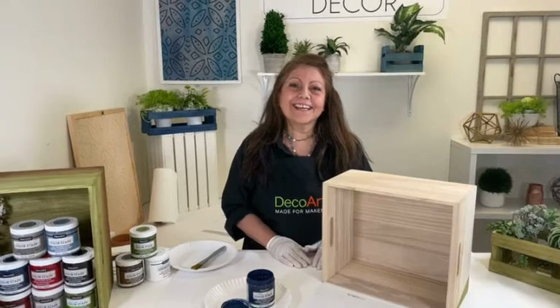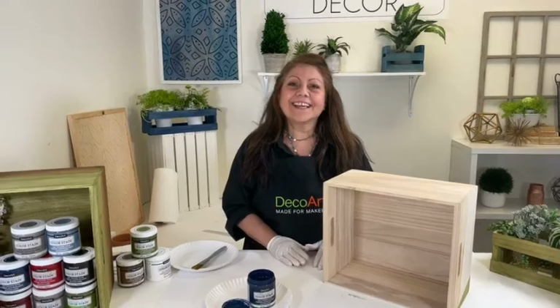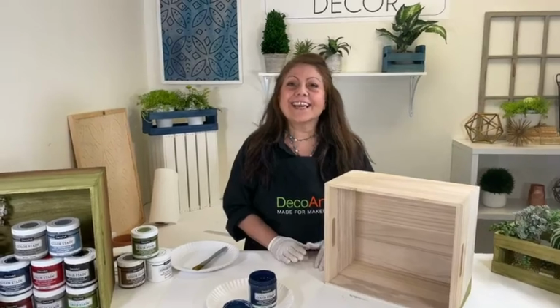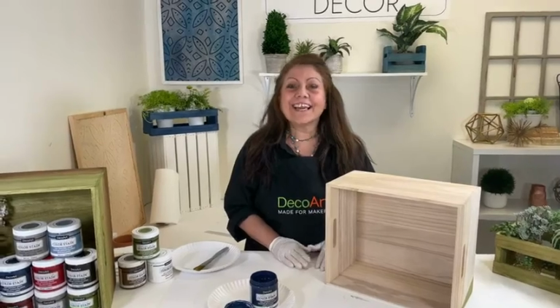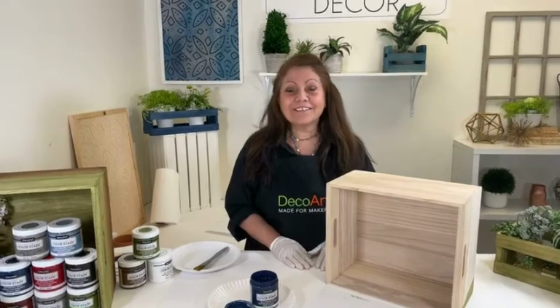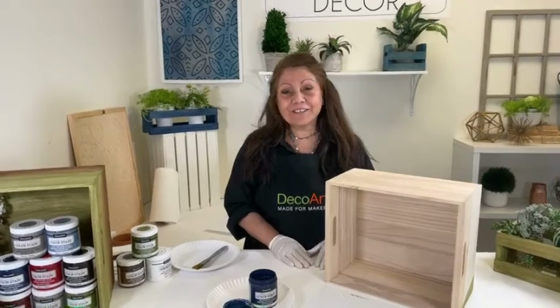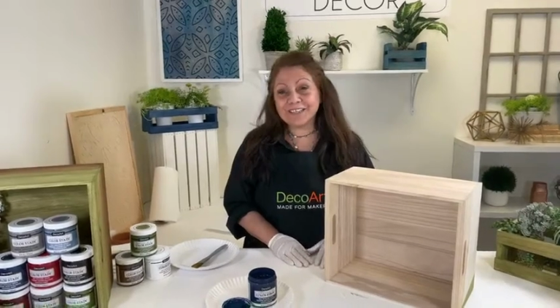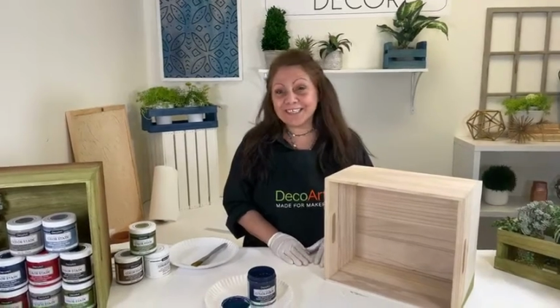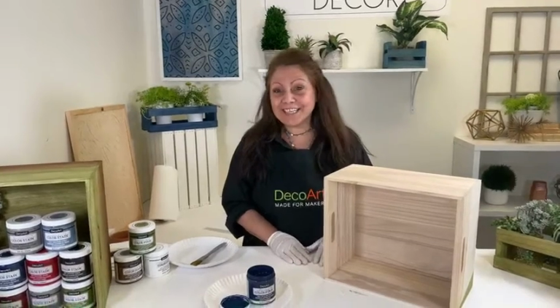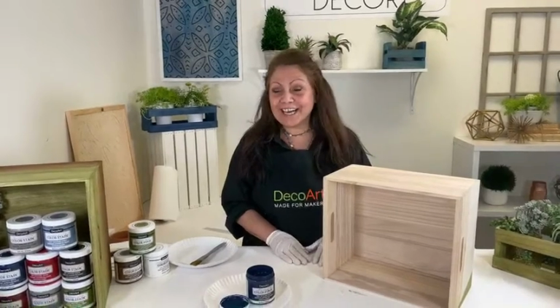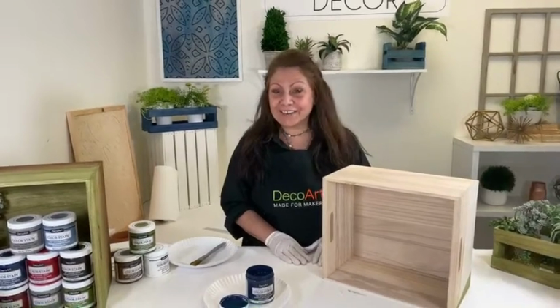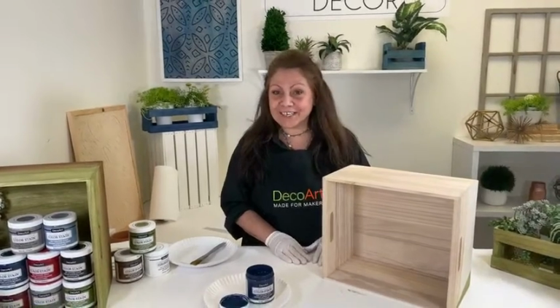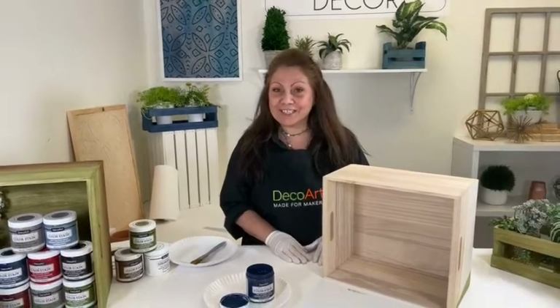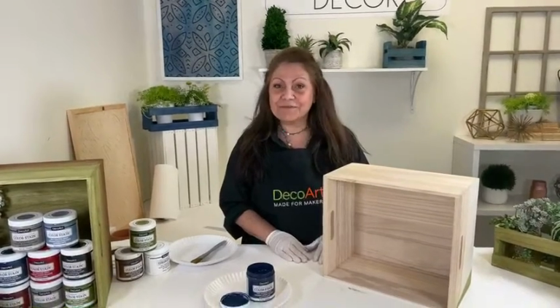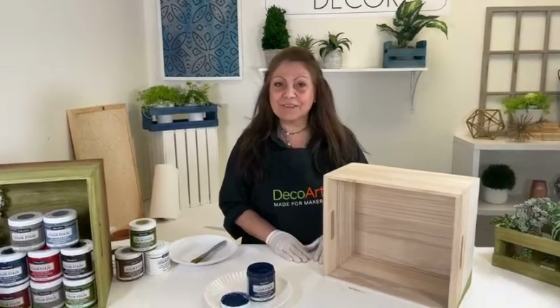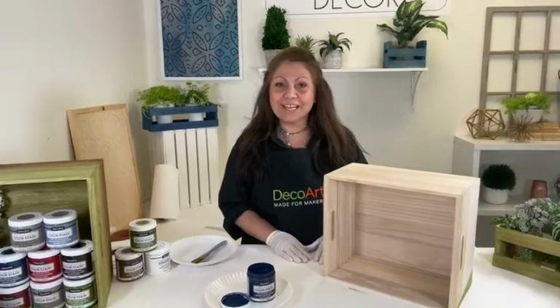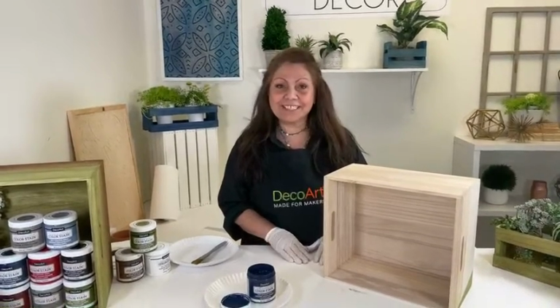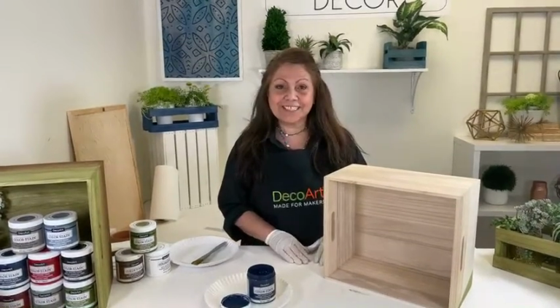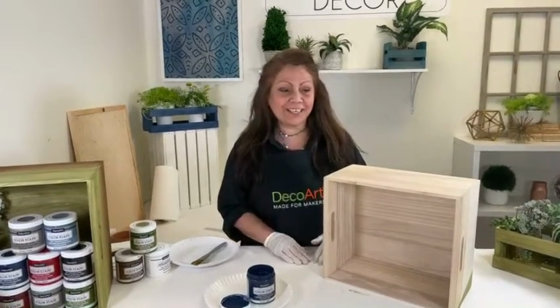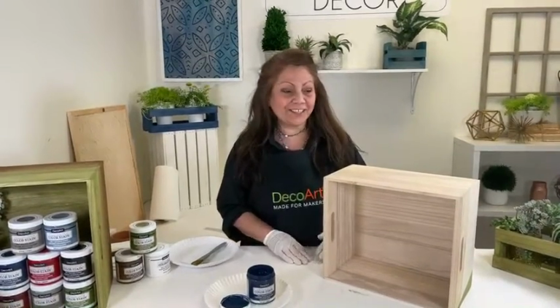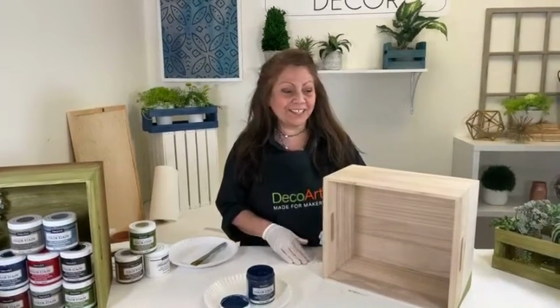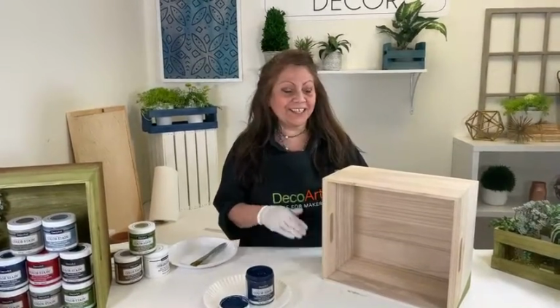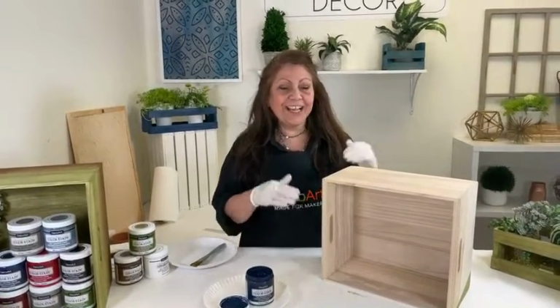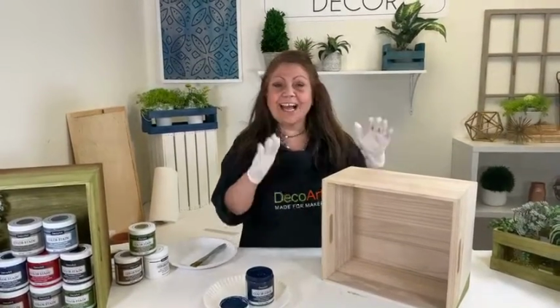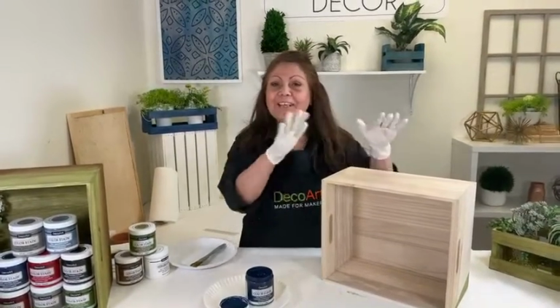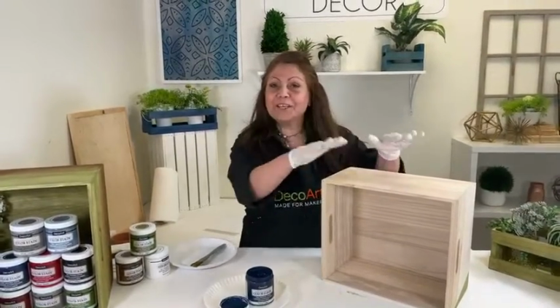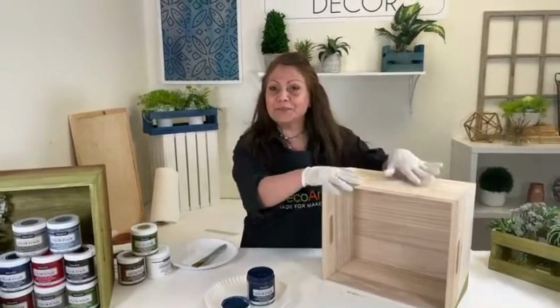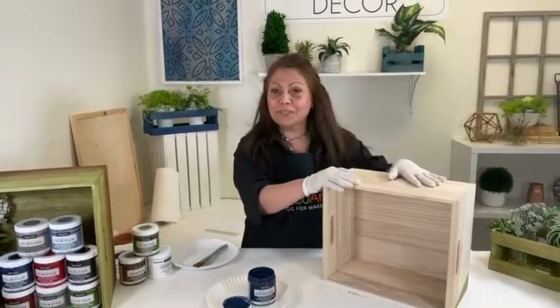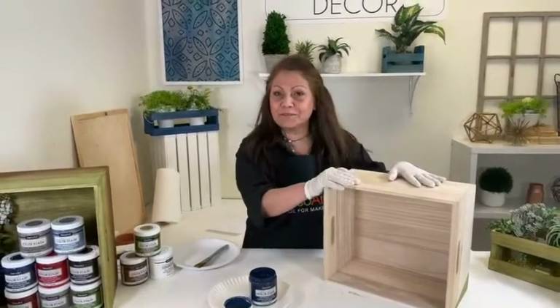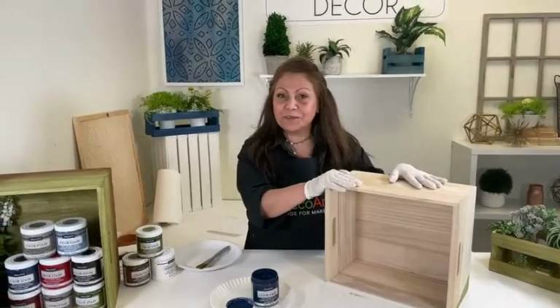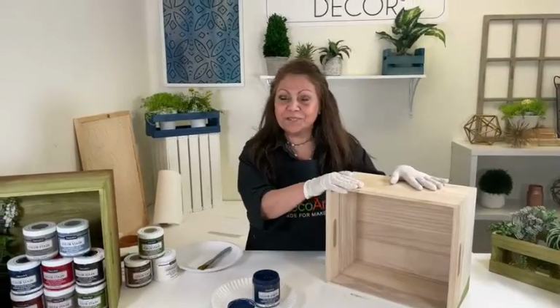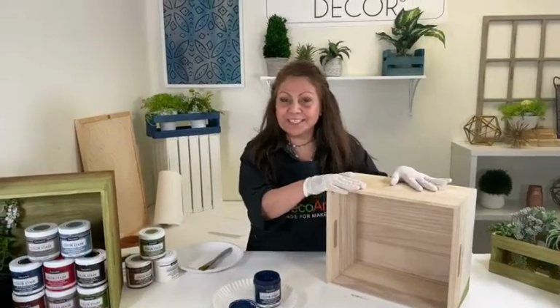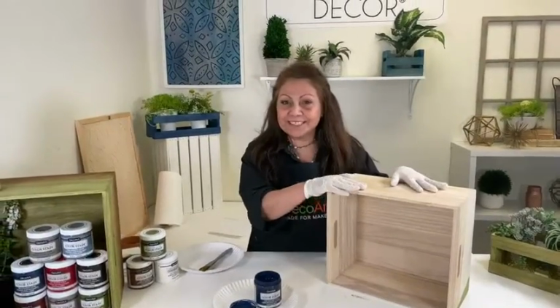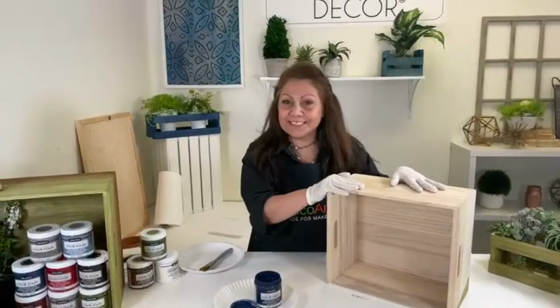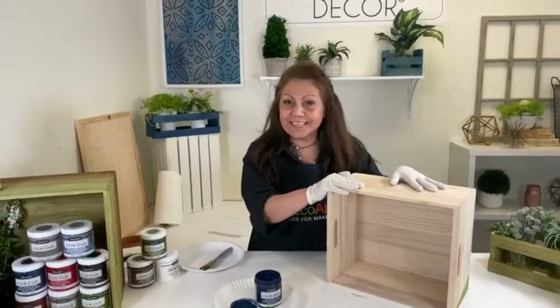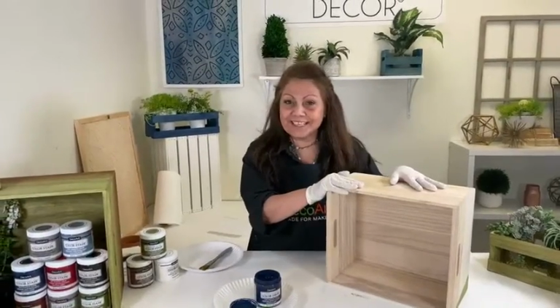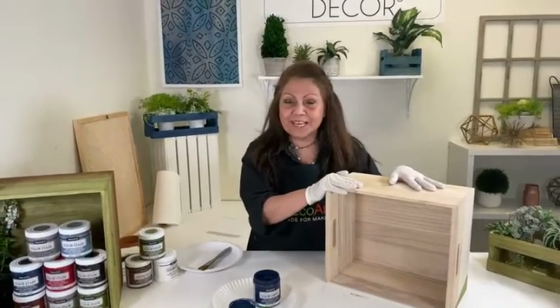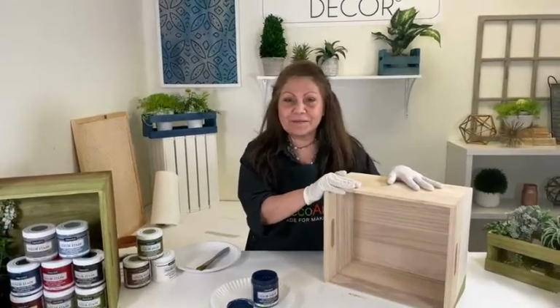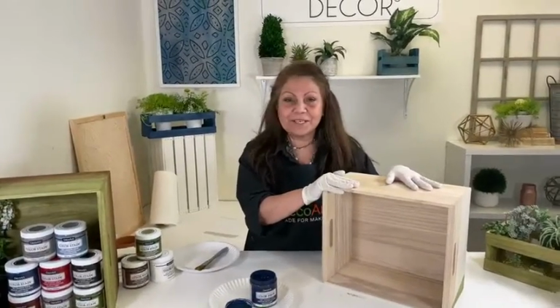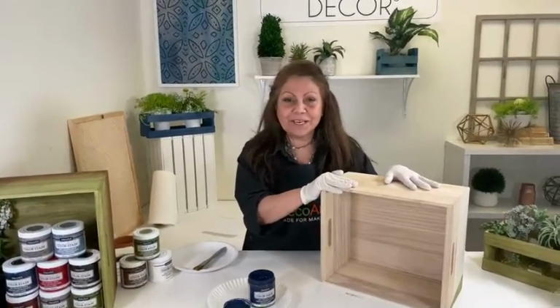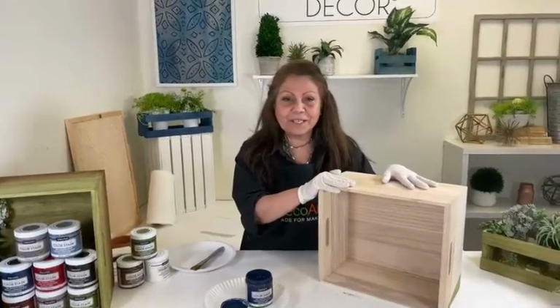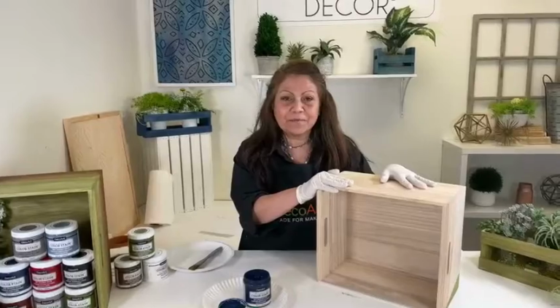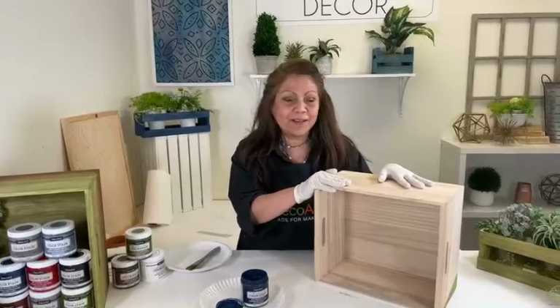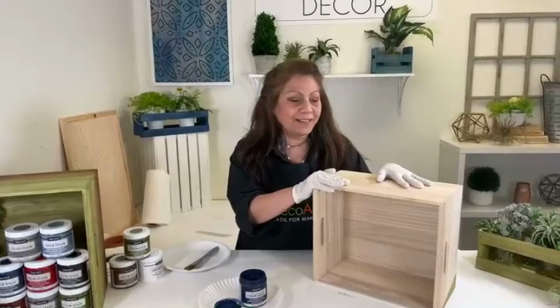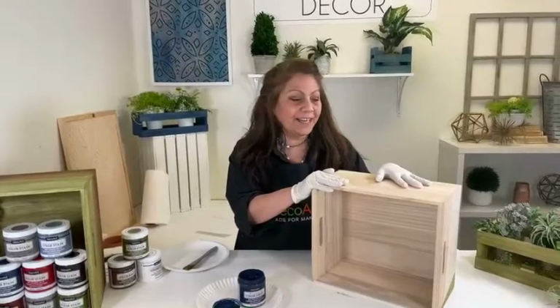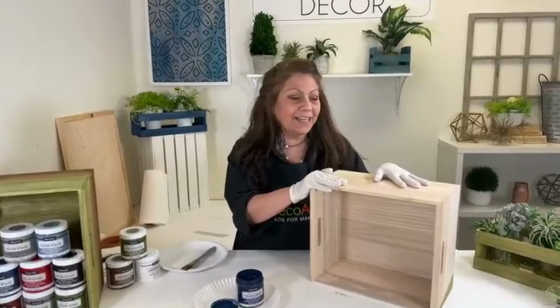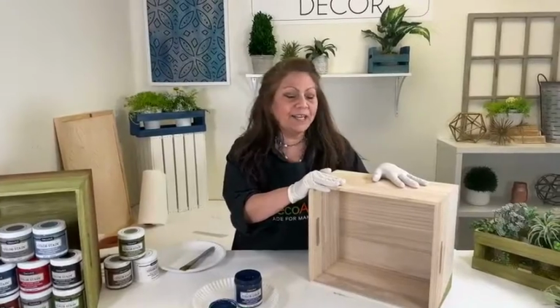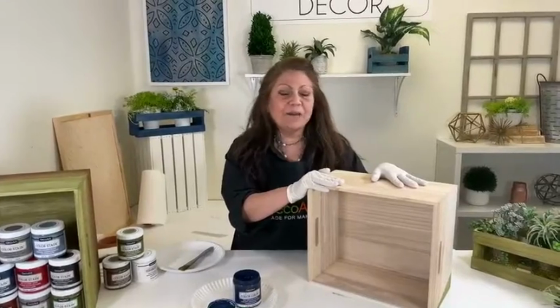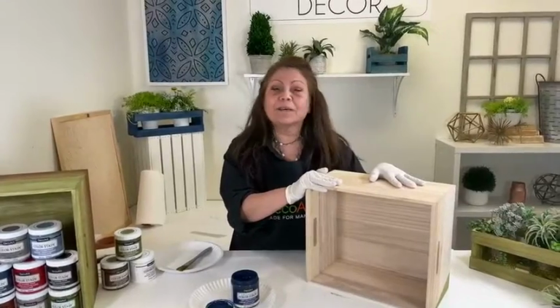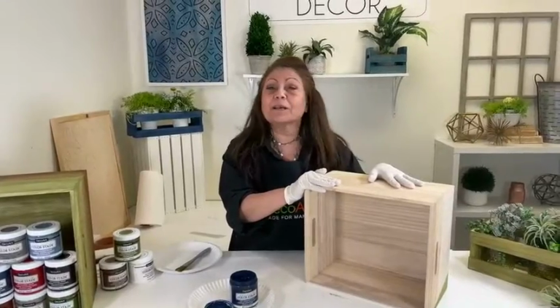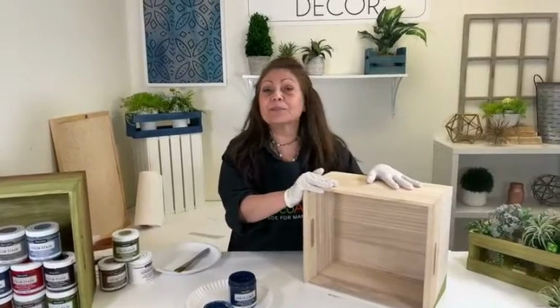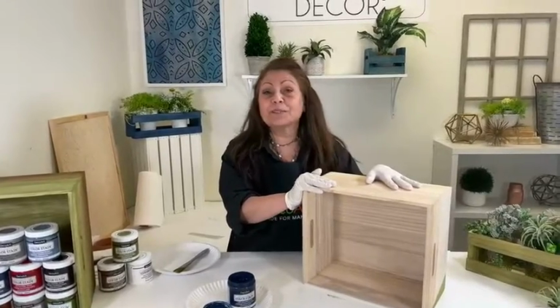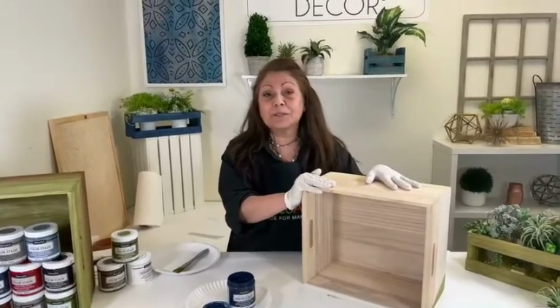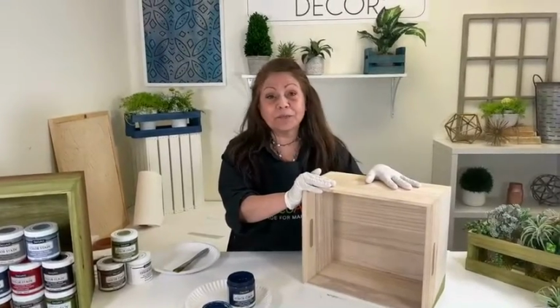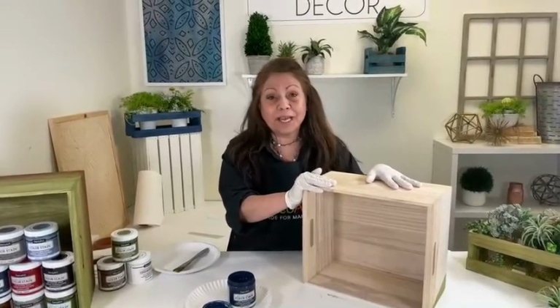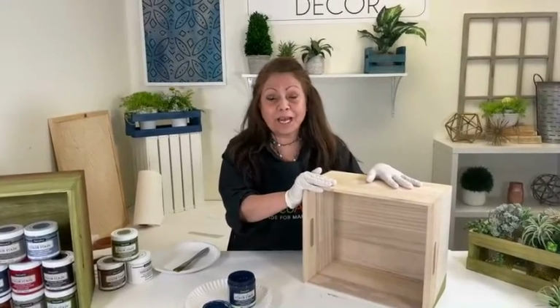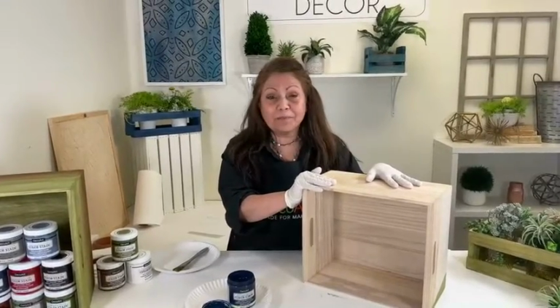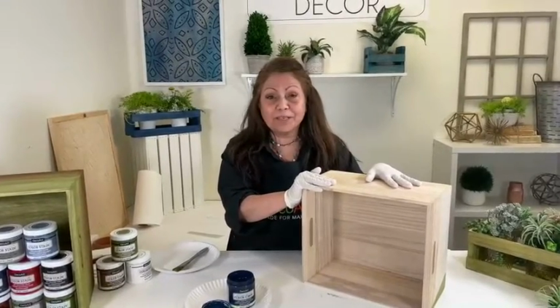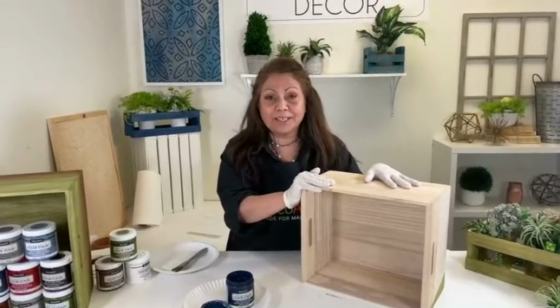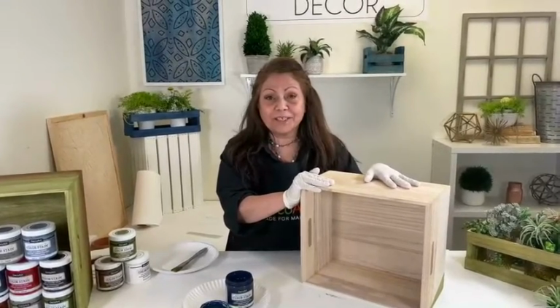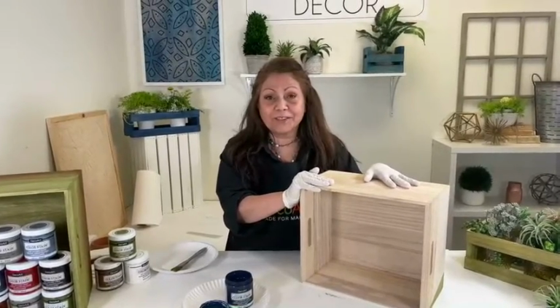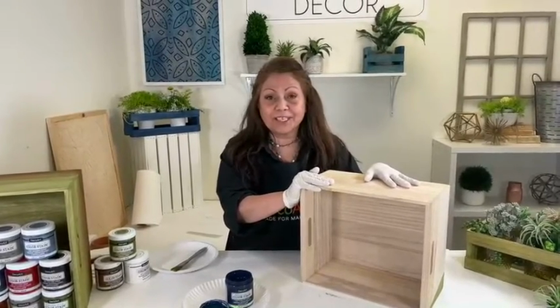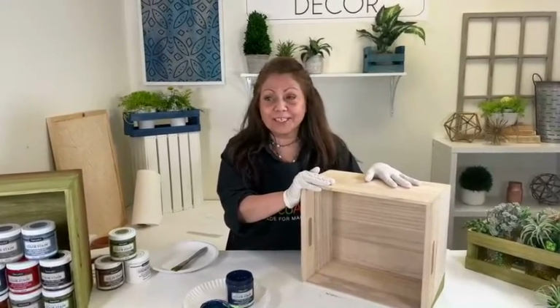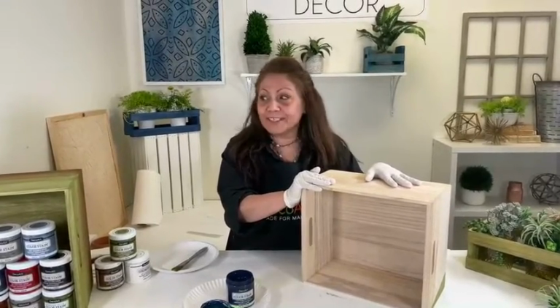Hey everyone, how are you? Paula Schneider here. I know we're a few minutes late — I'm sorry about that — but I'm super happy that you're here.